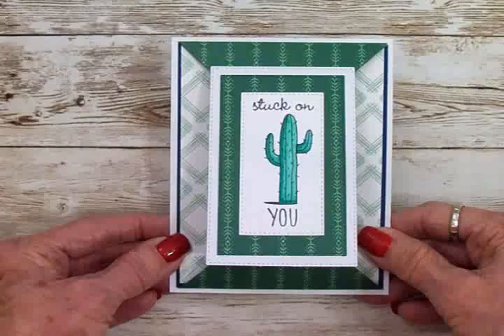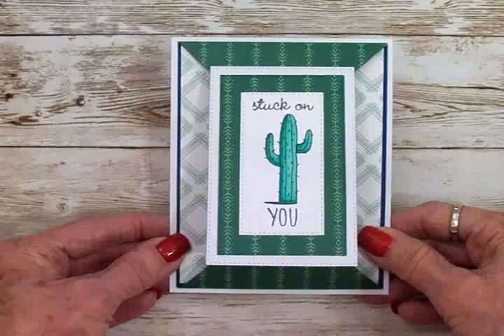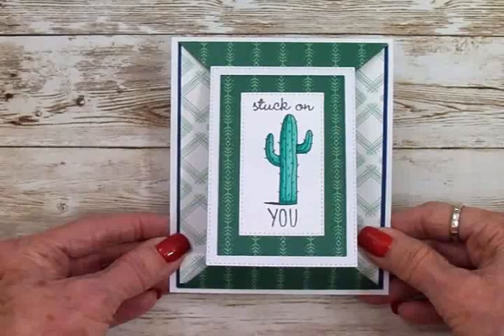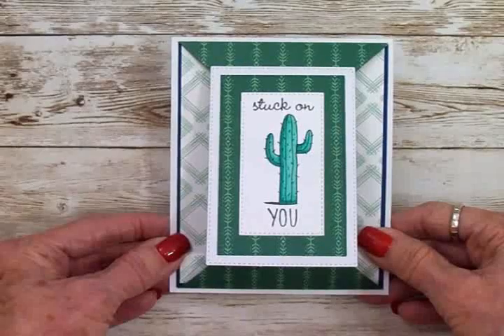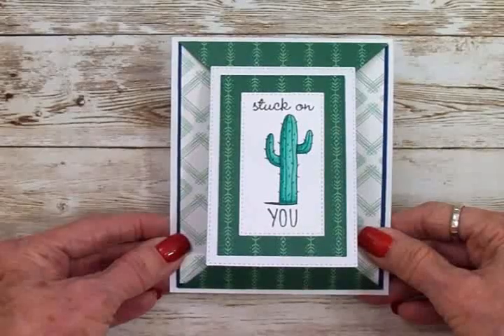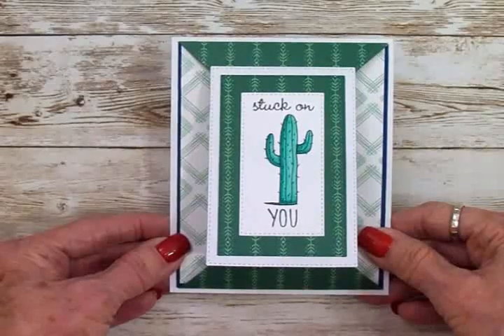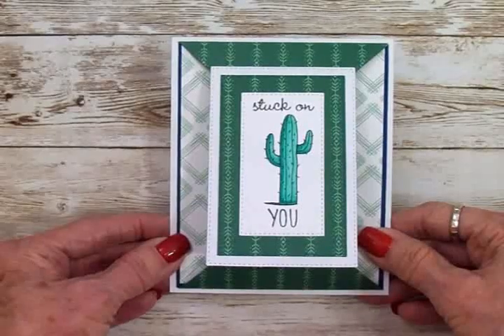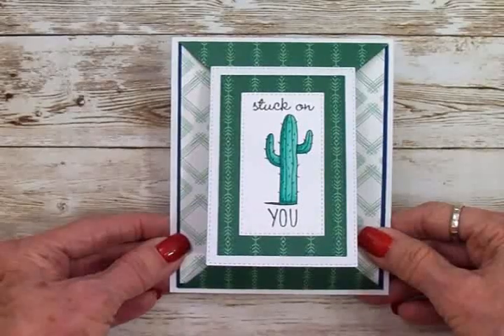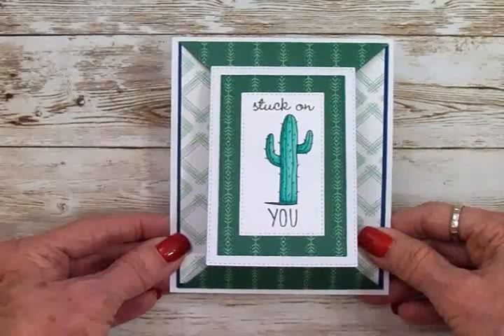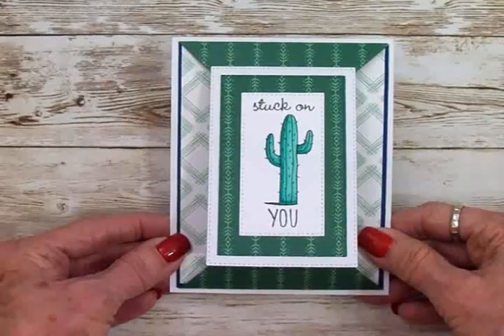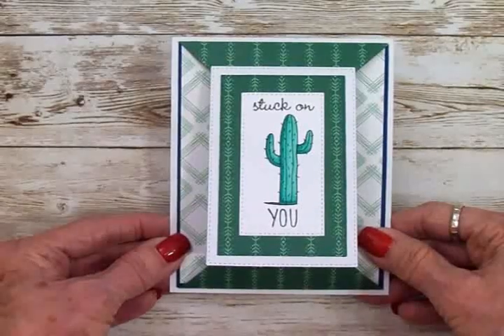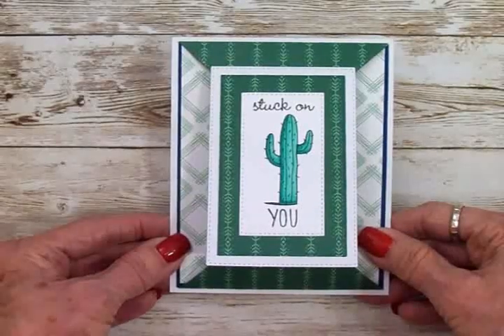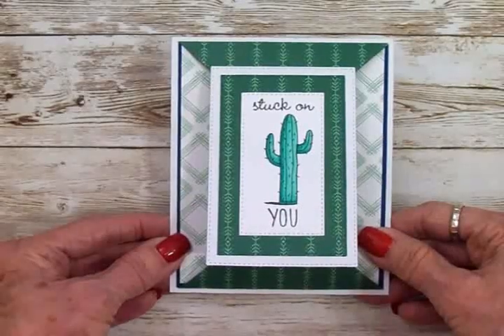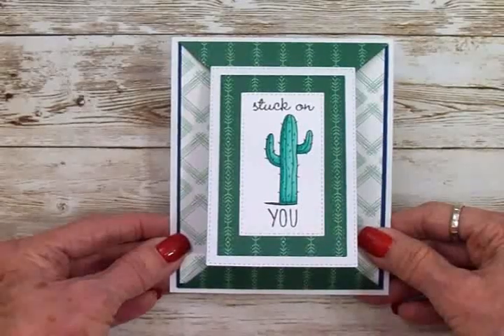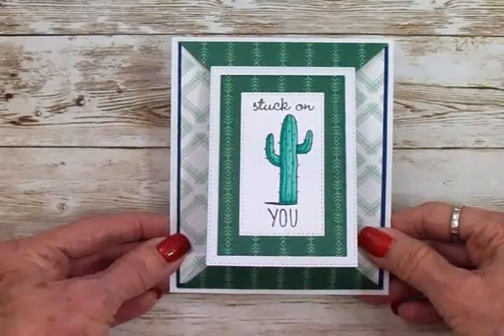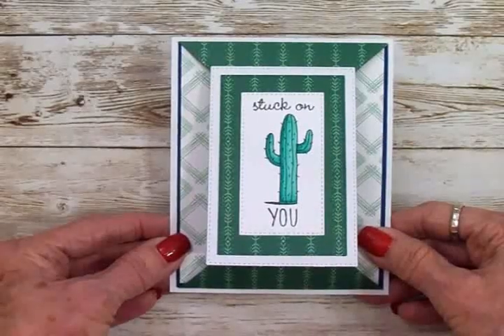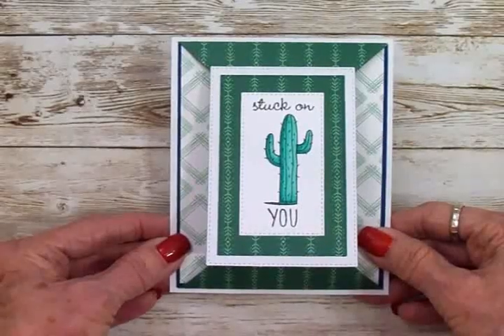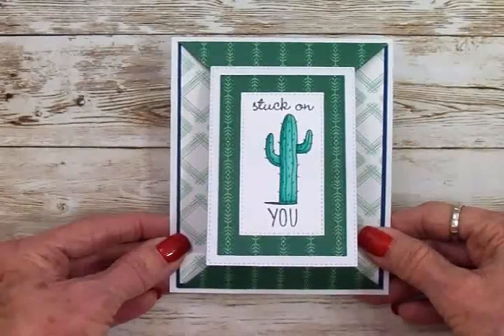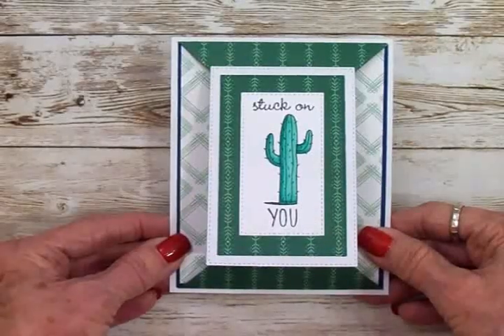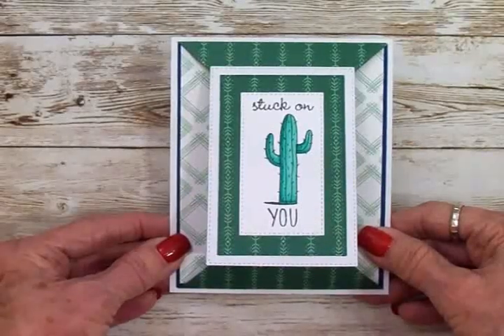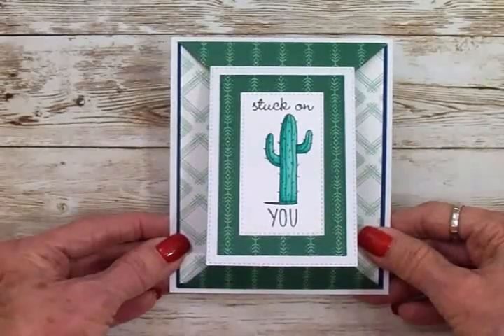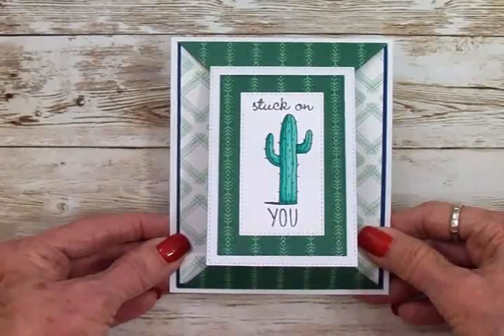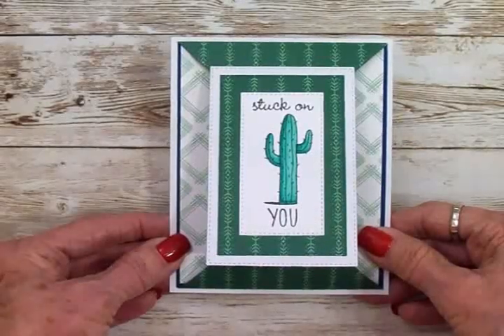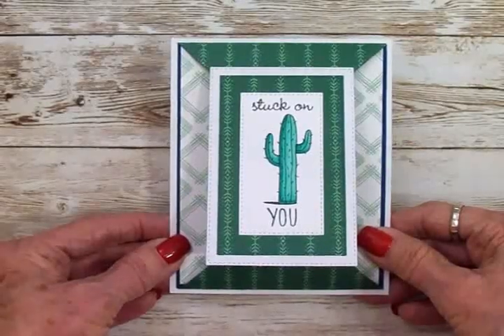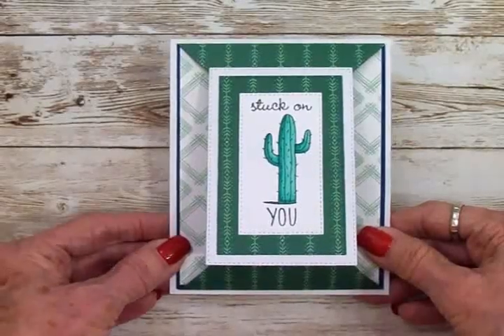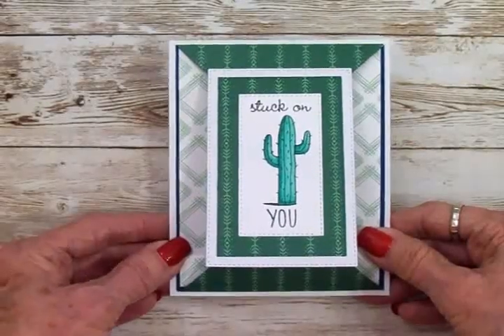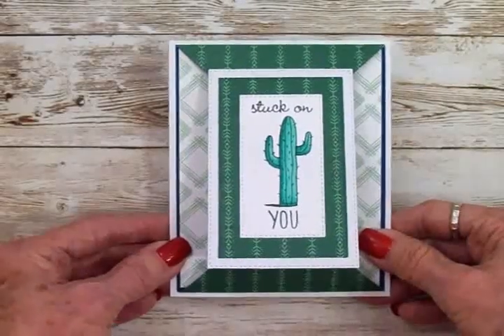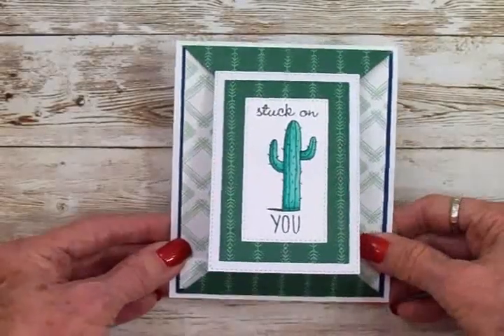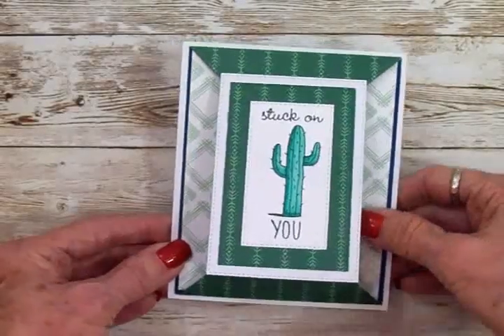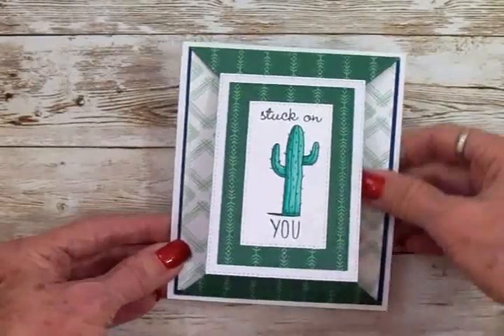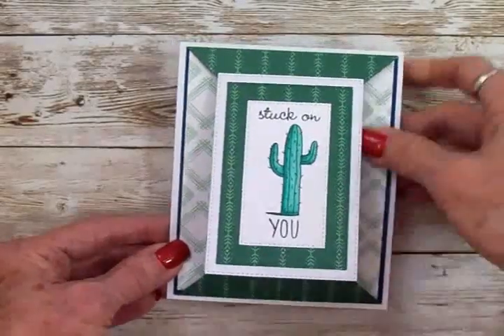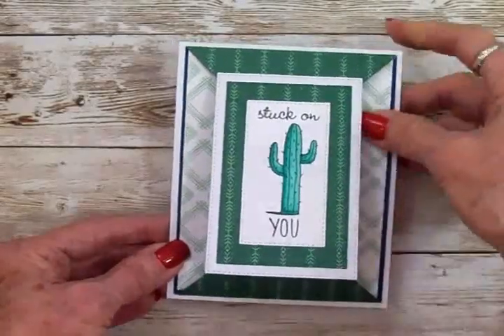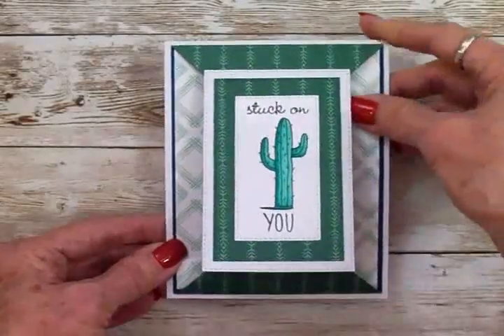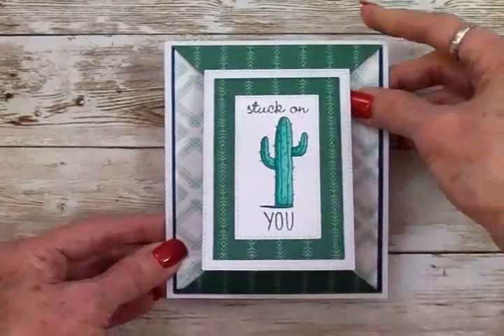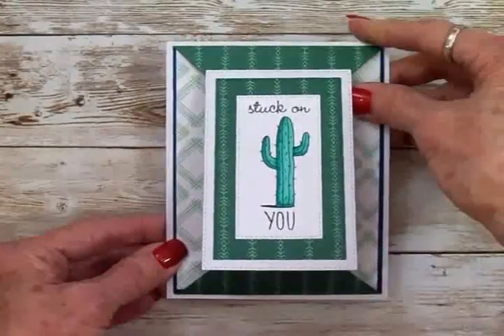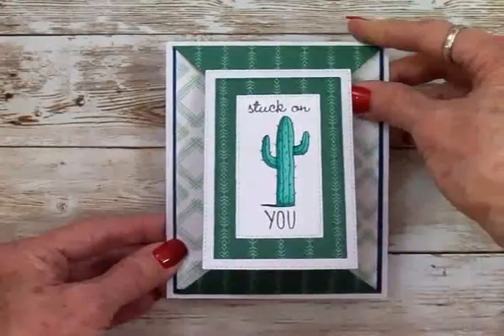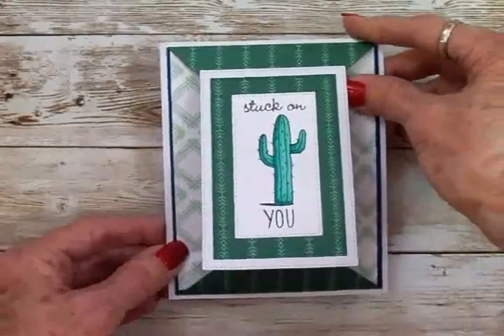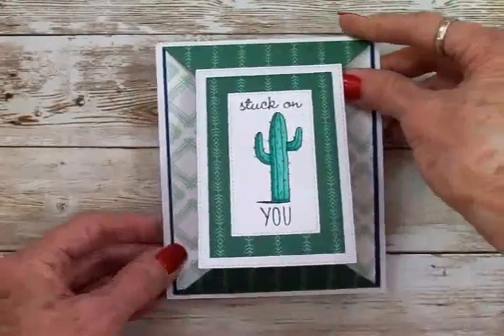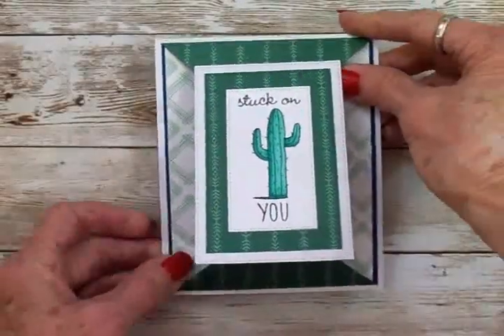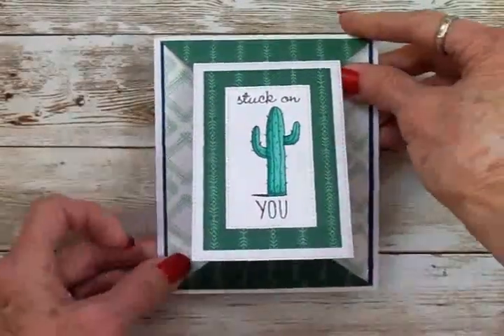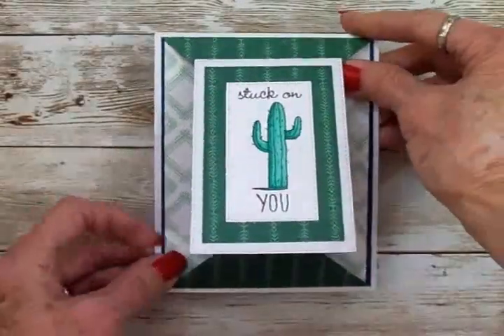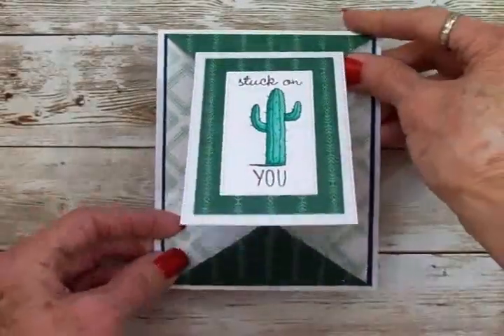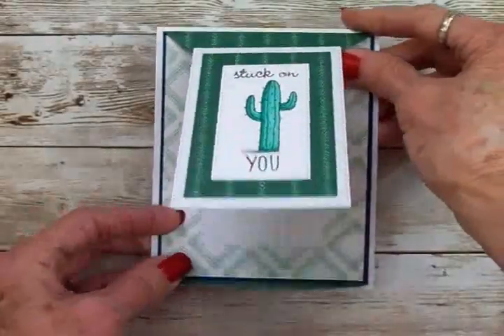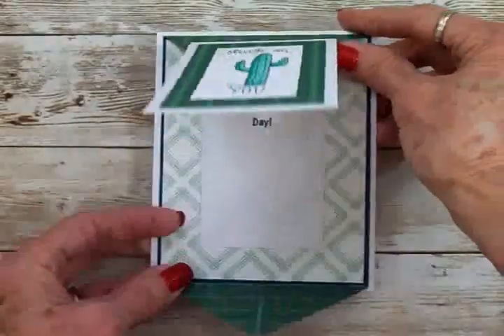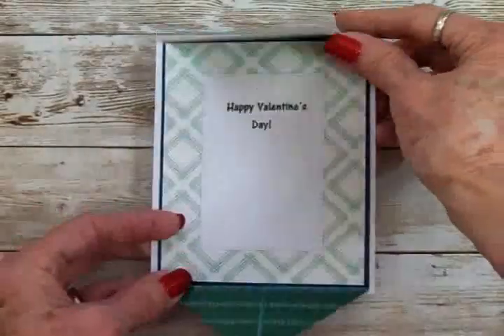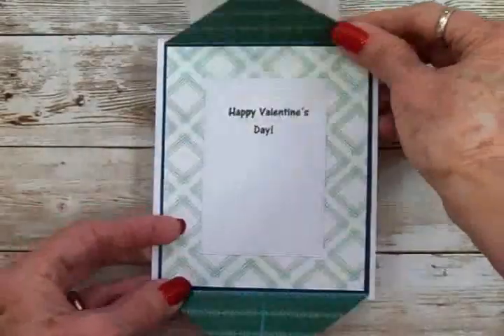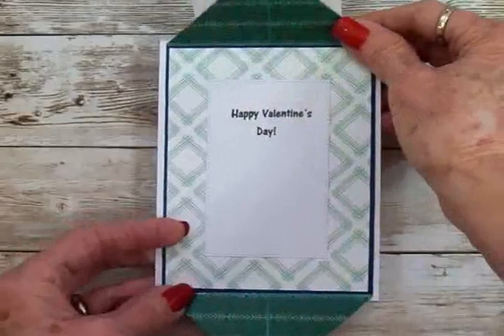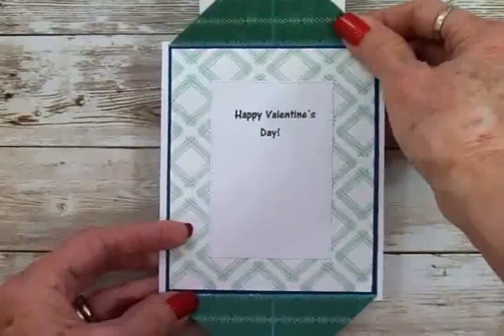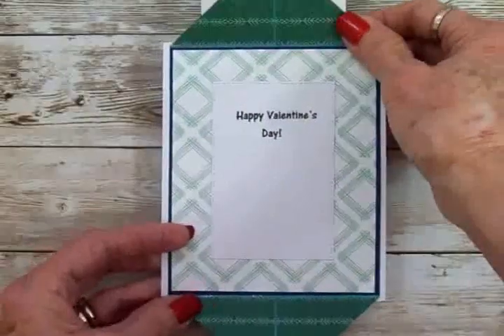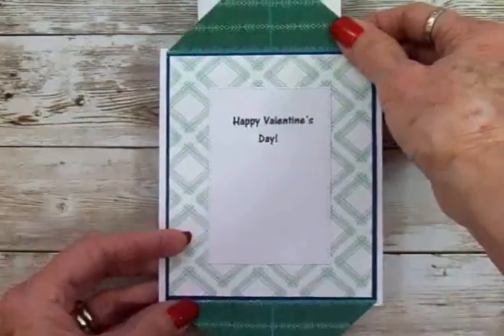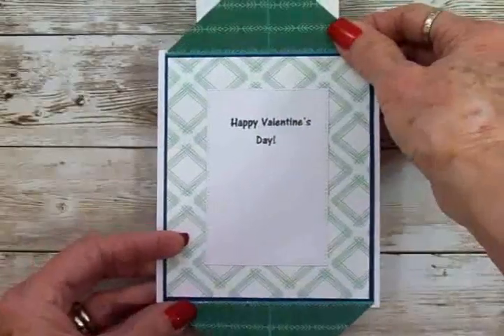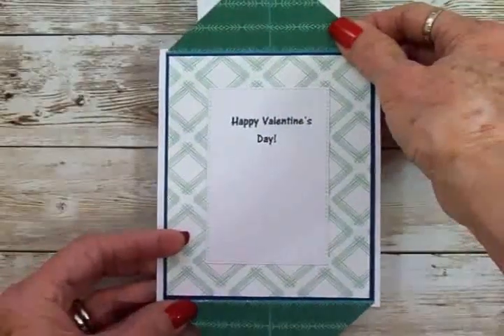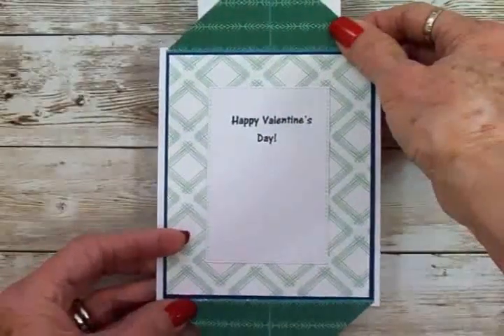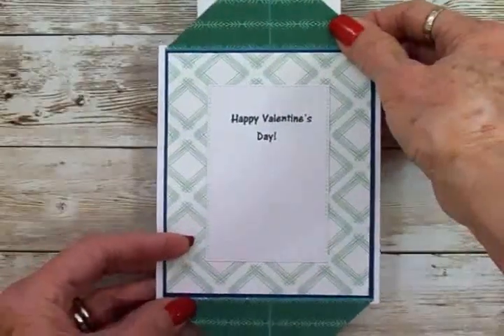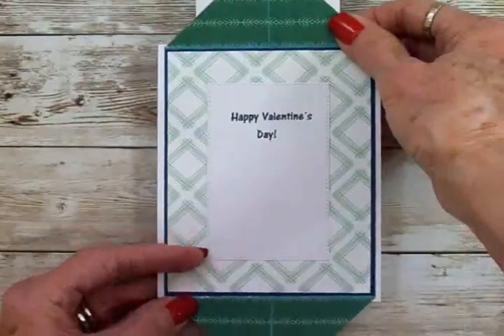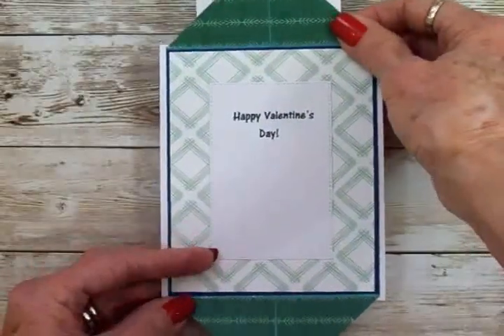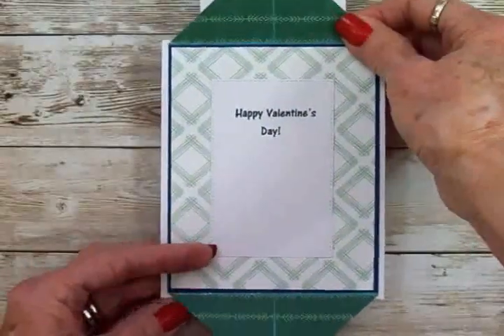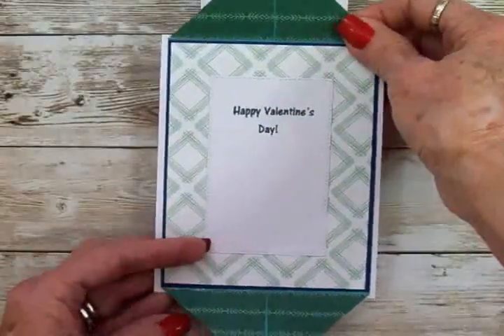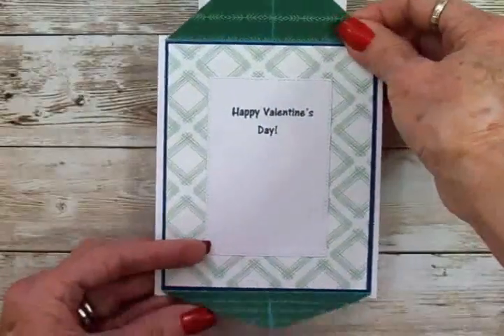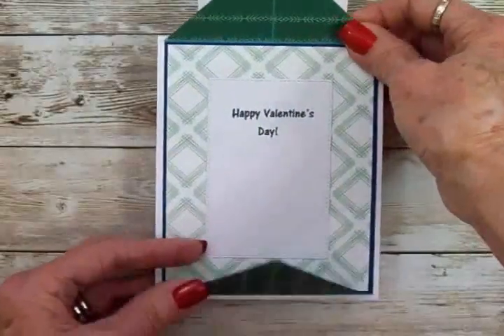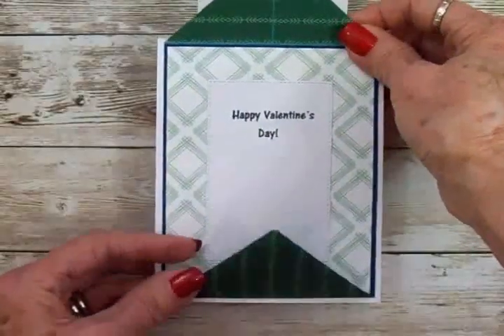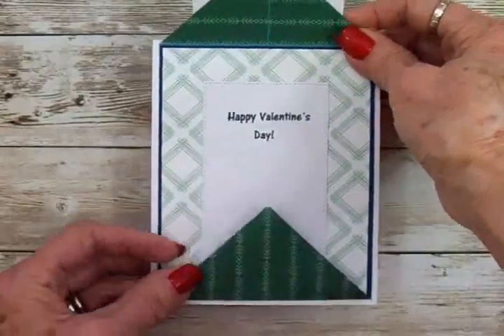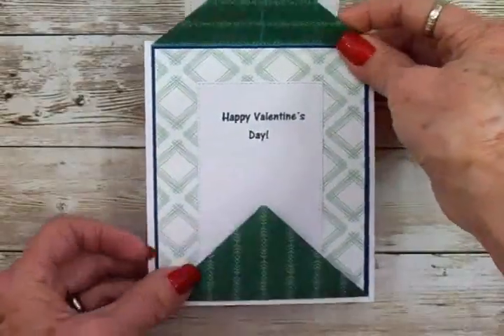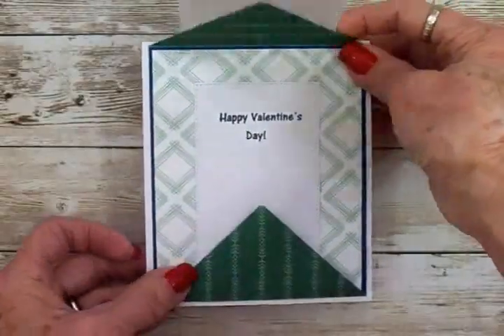Hey guys, today on Cards TV I'm going to show you how to make this cute little double point valentine card.